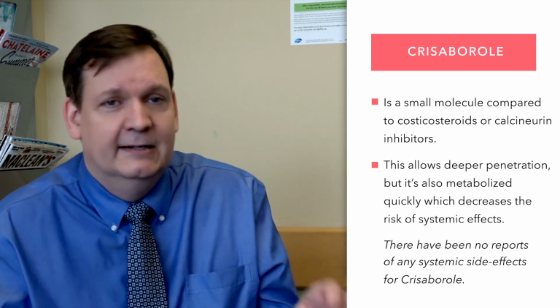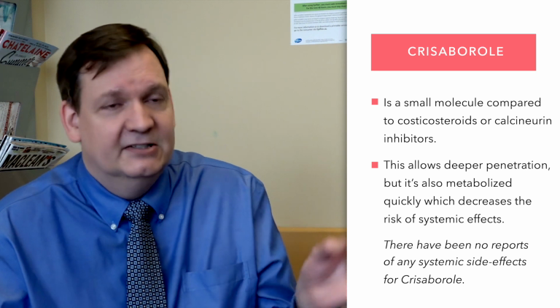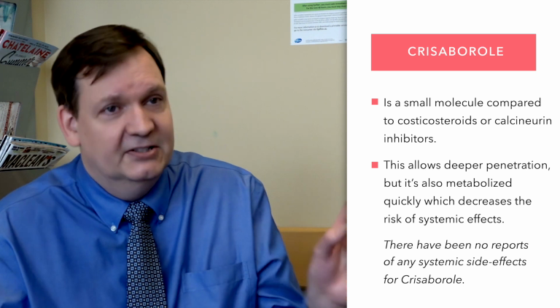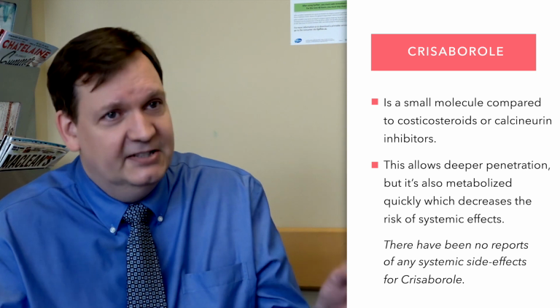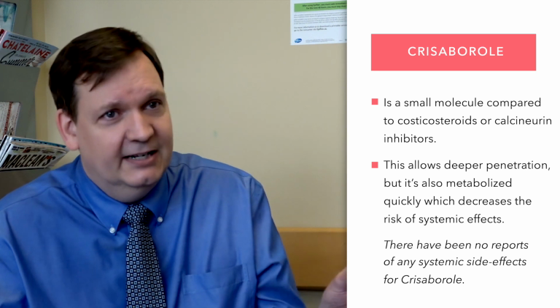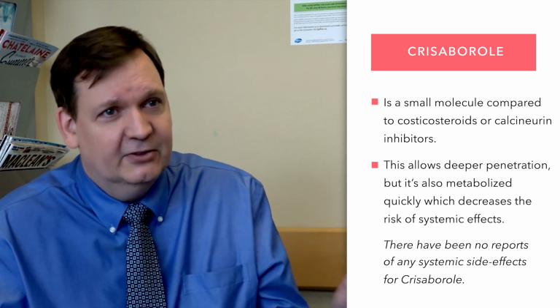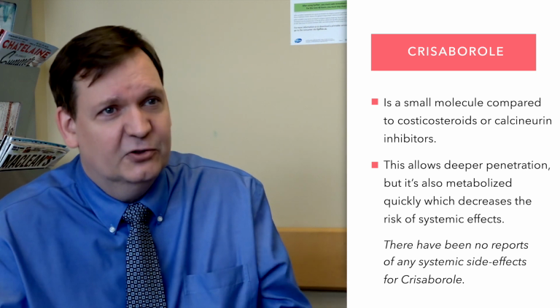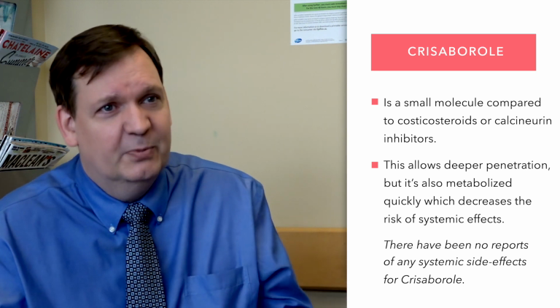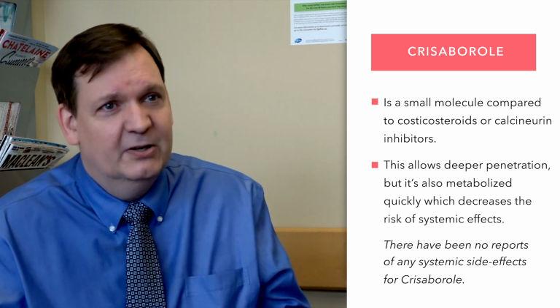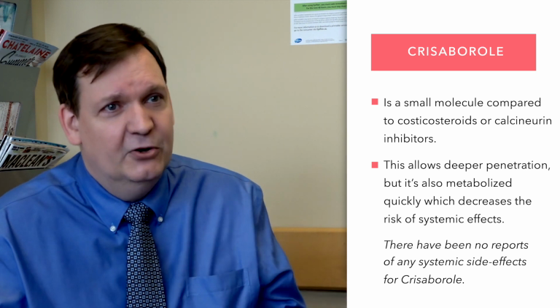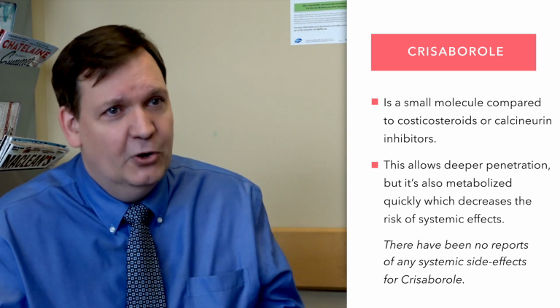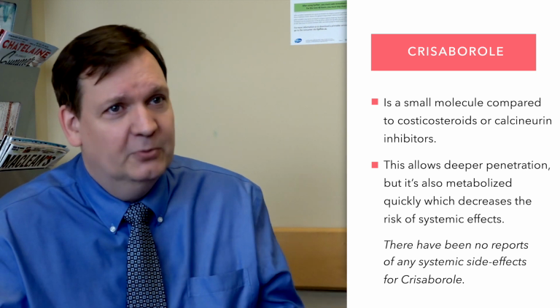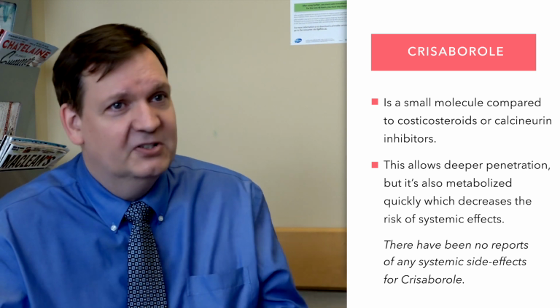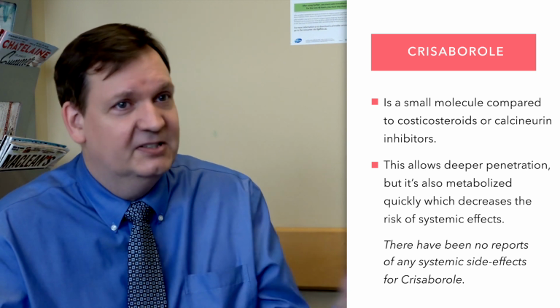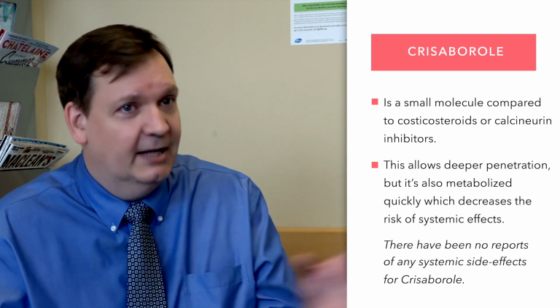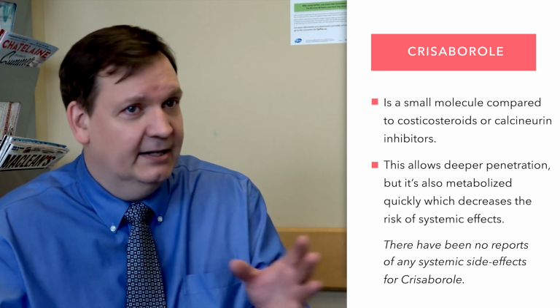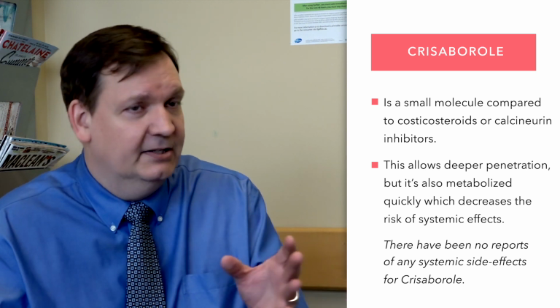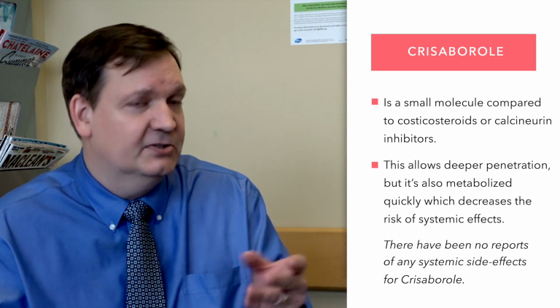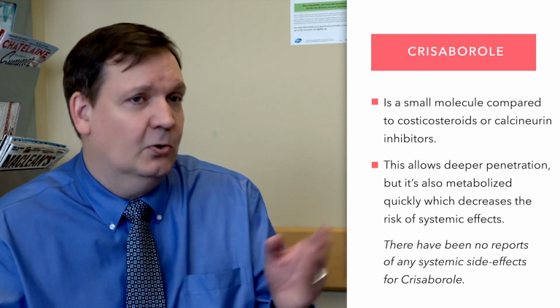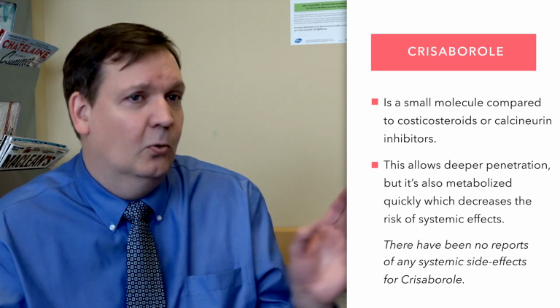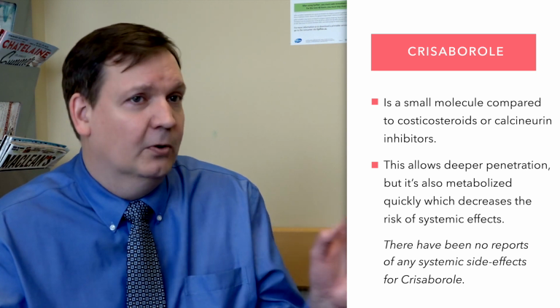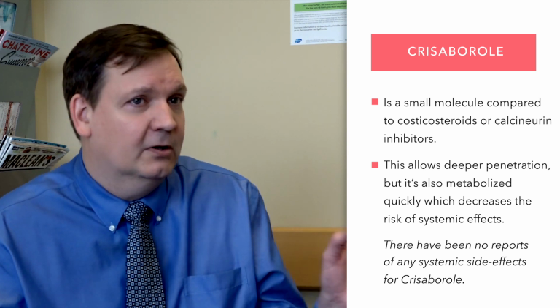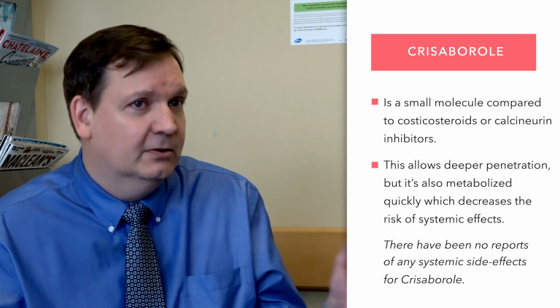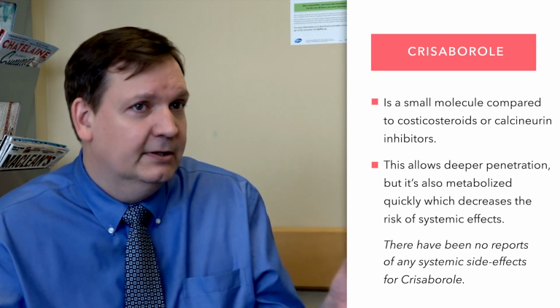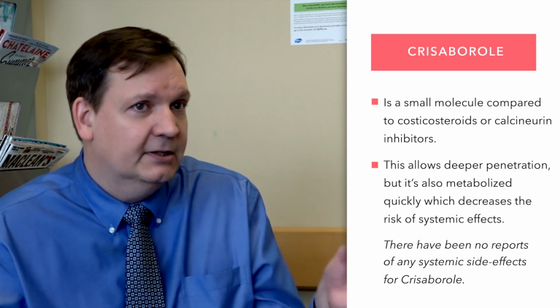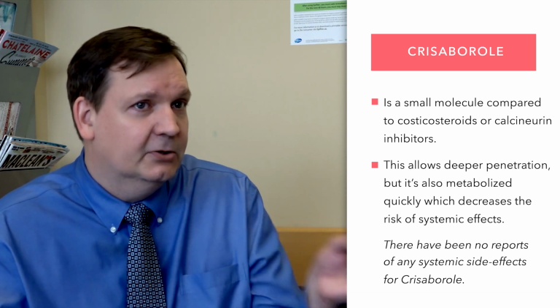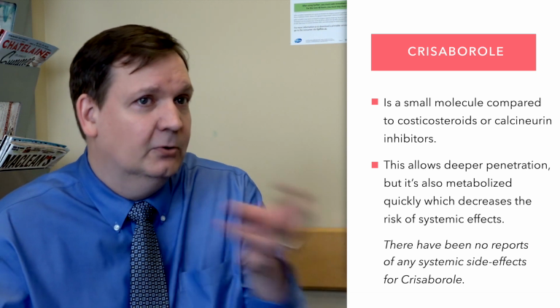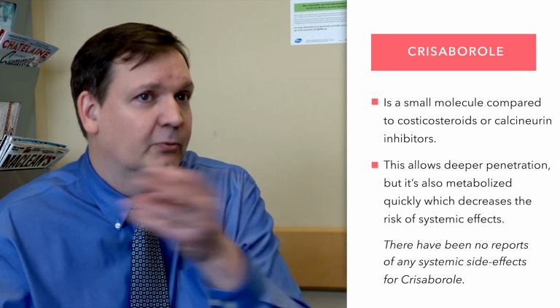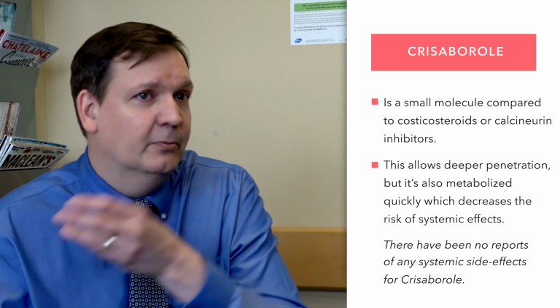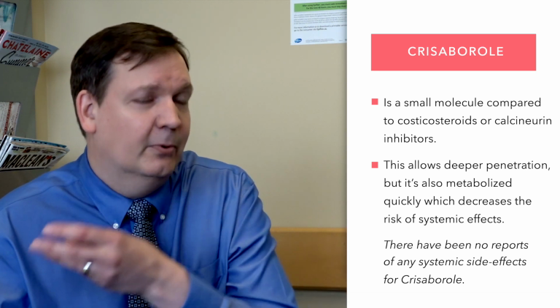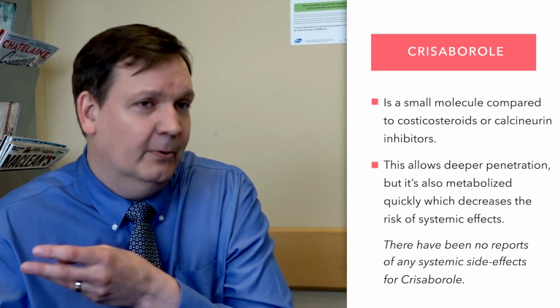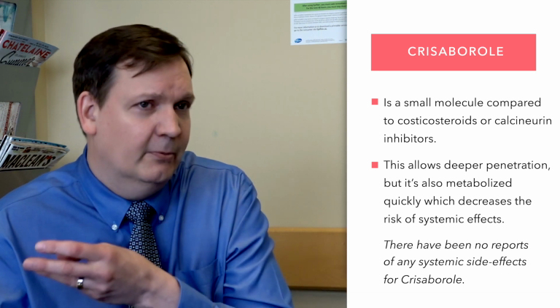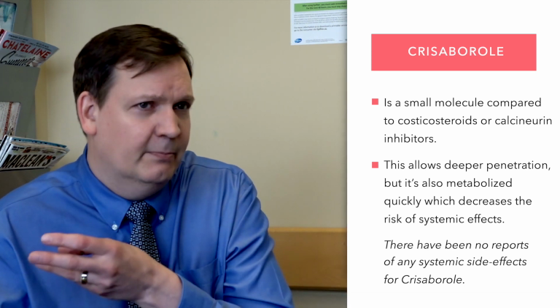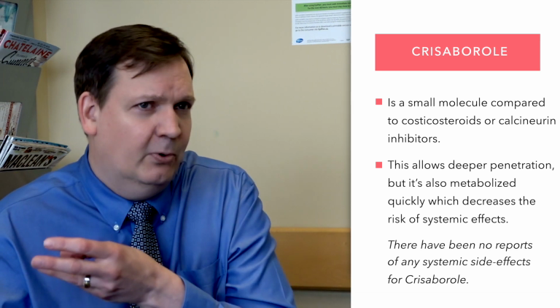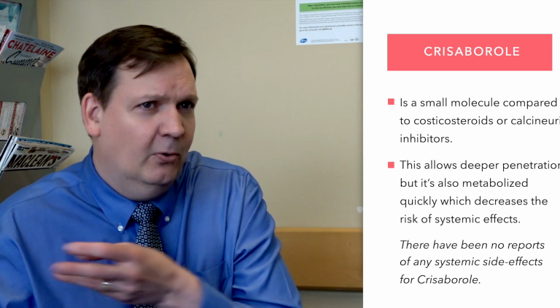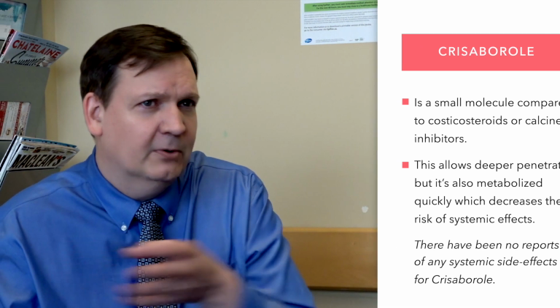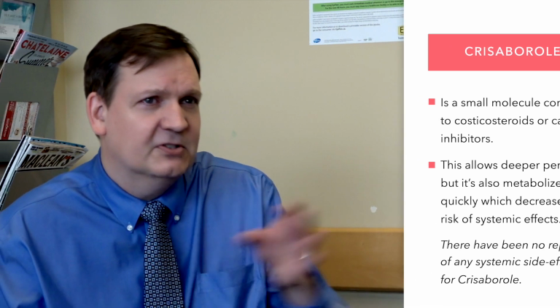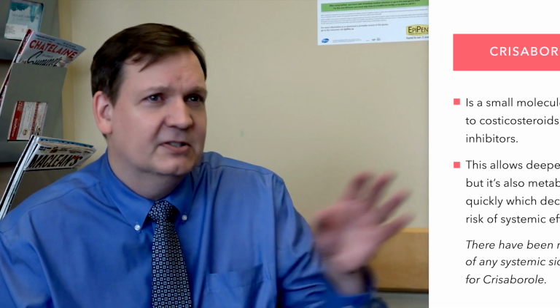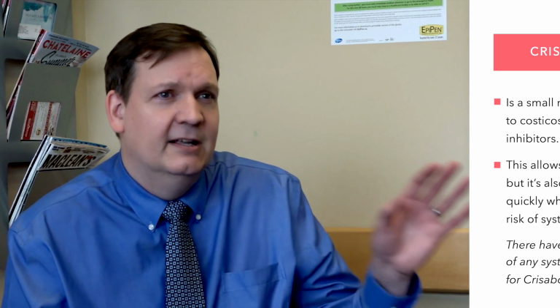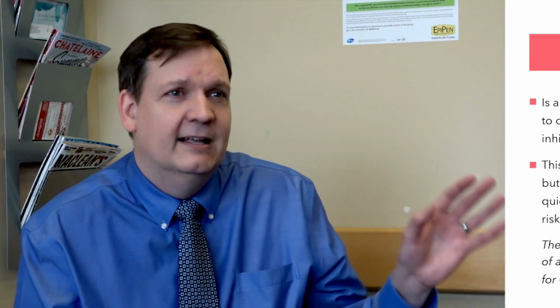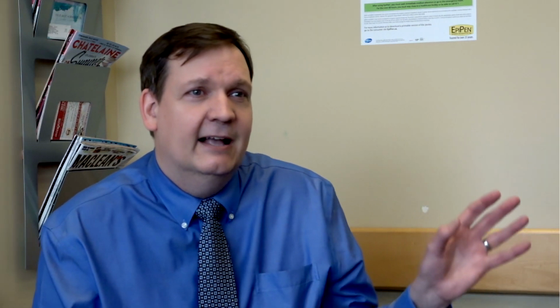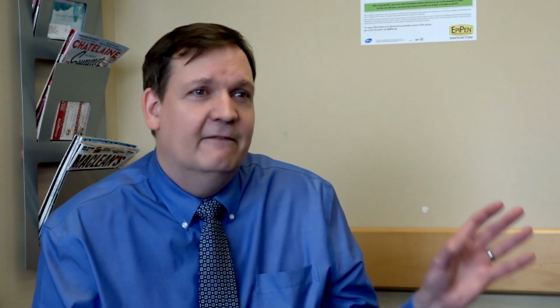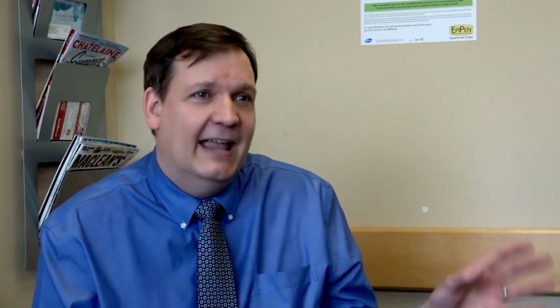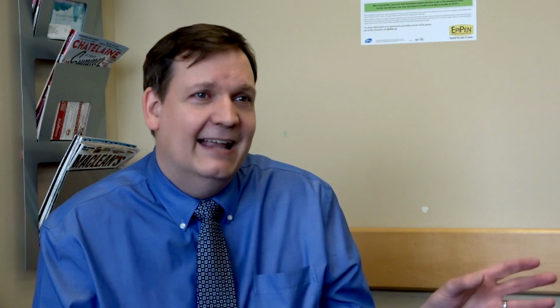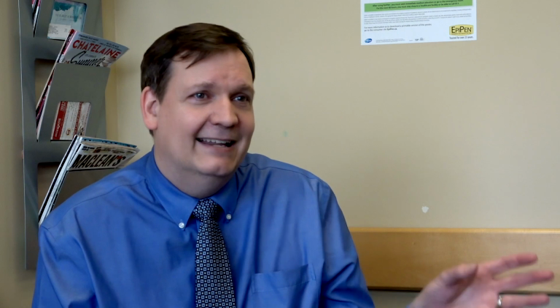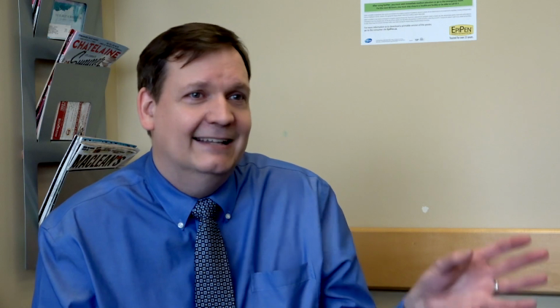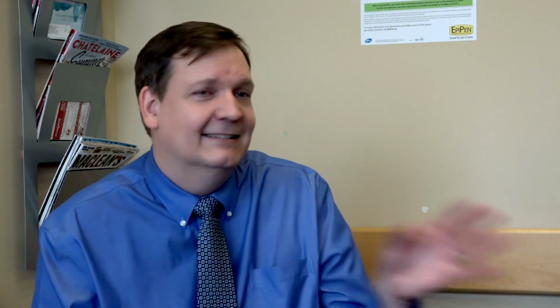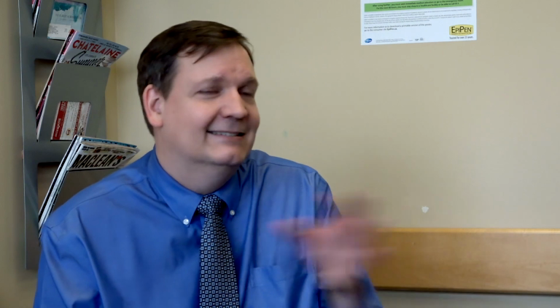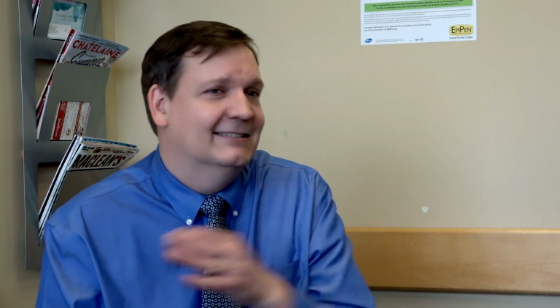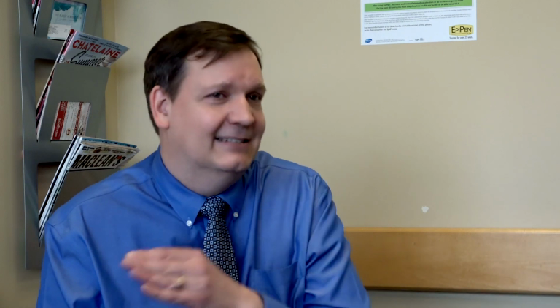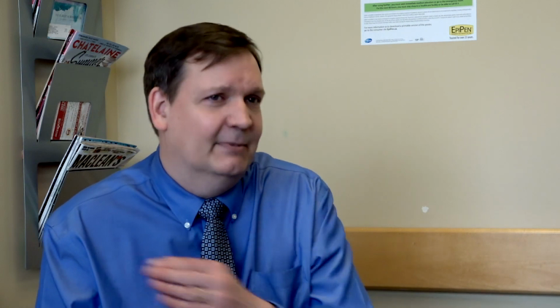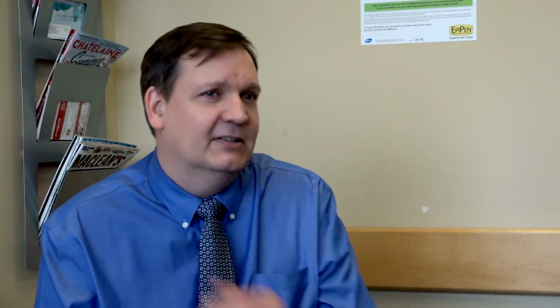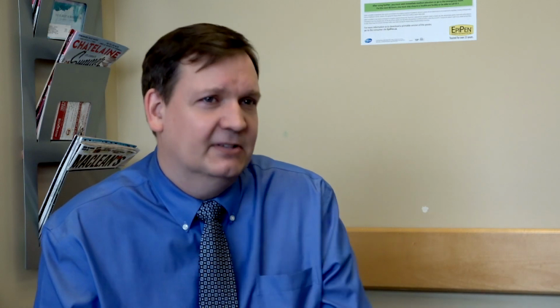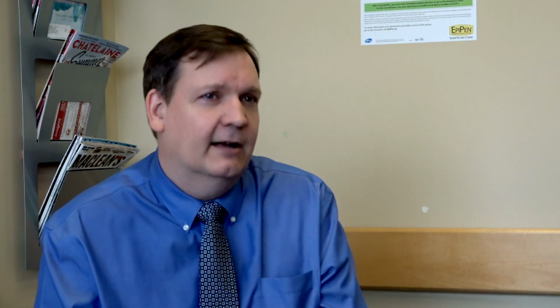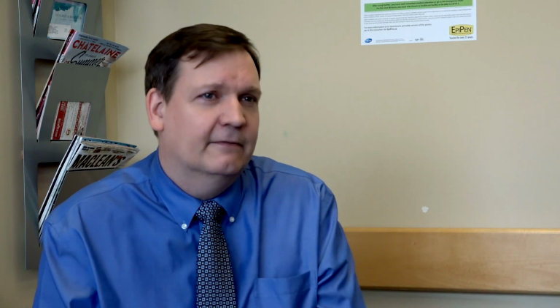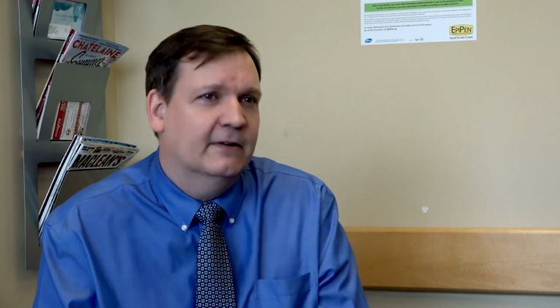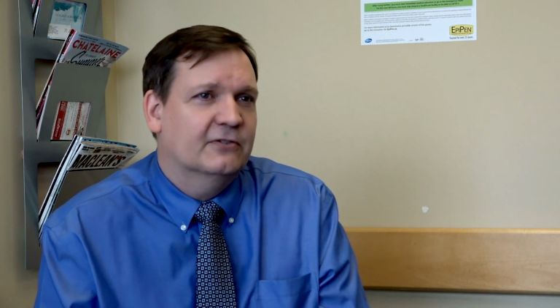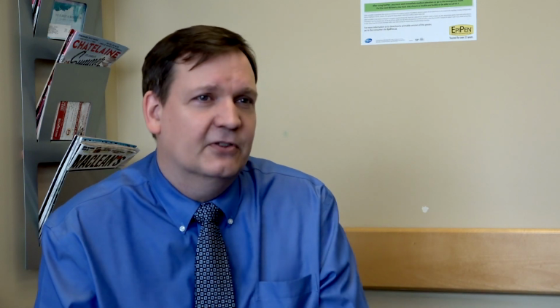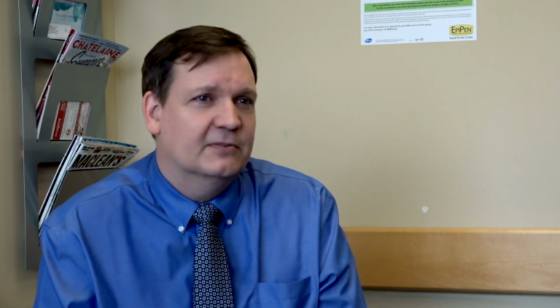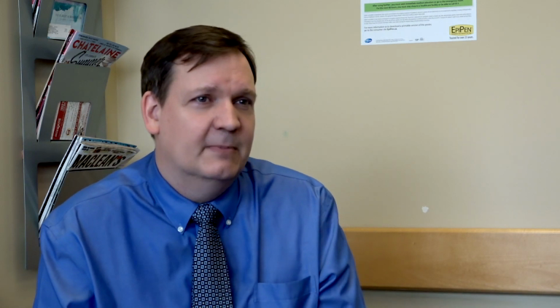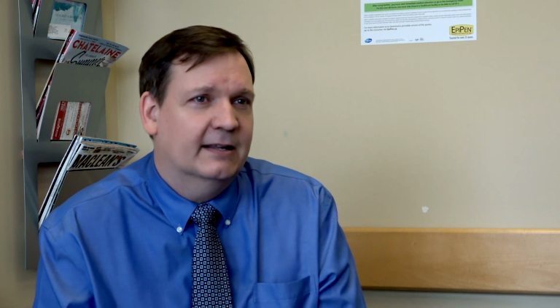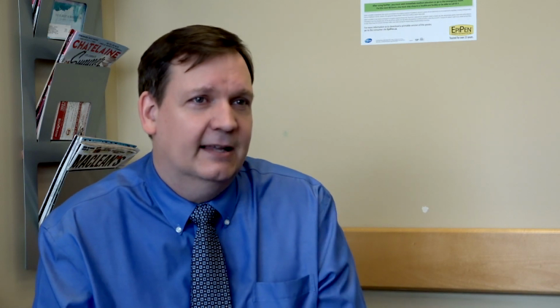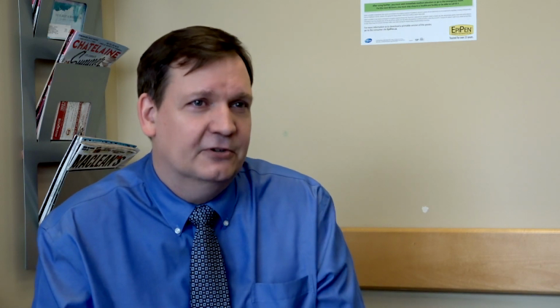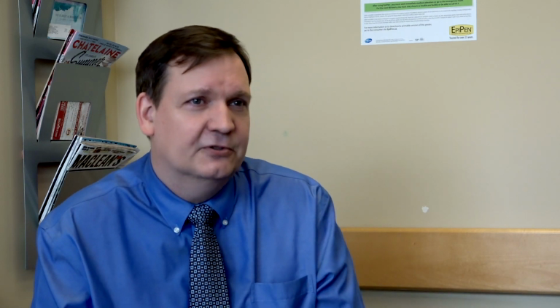To date, there have been no studies or clinical reports of any systemic side effects with this medication.